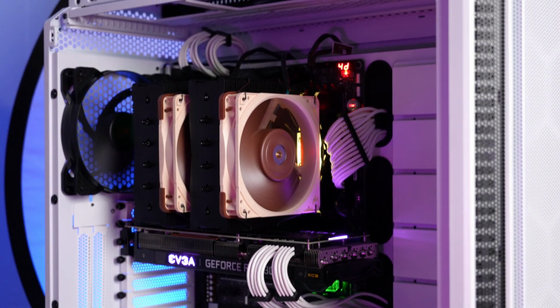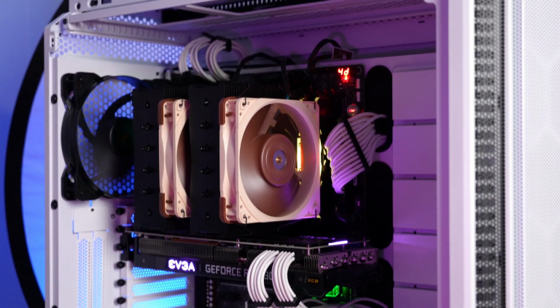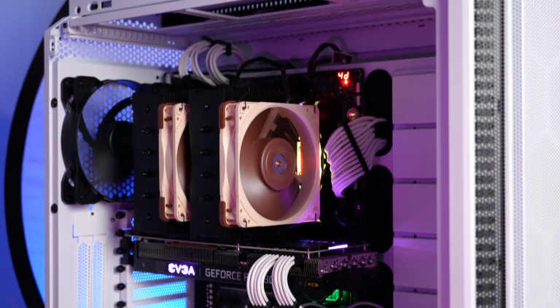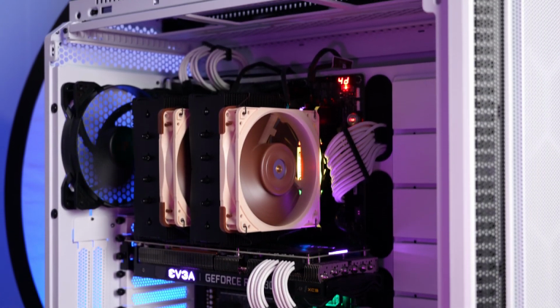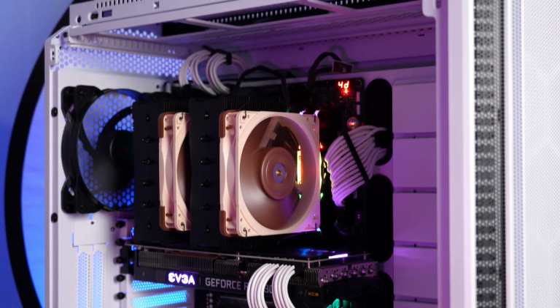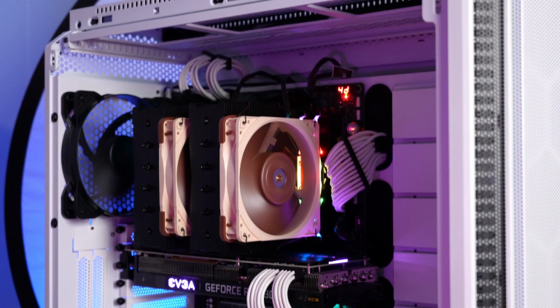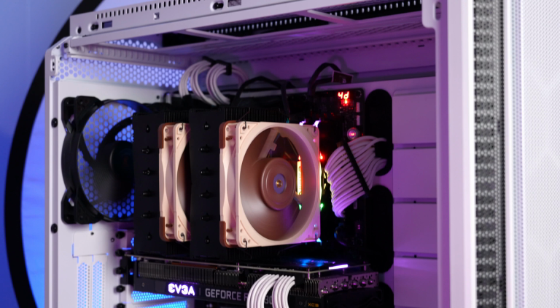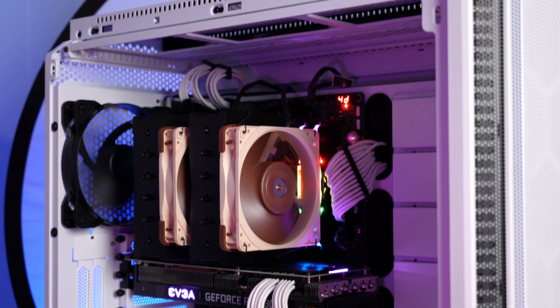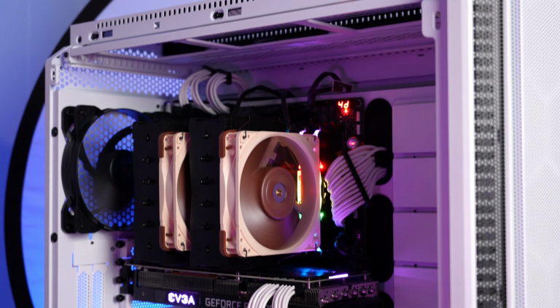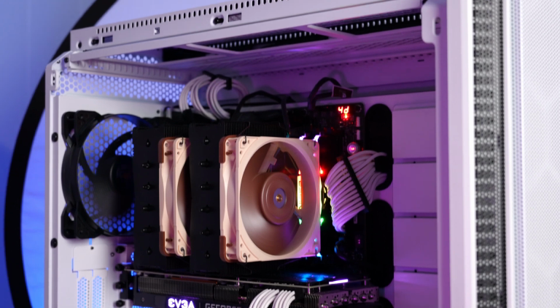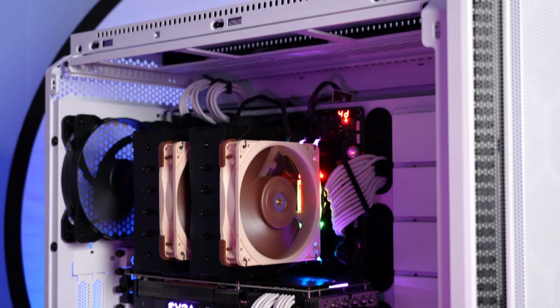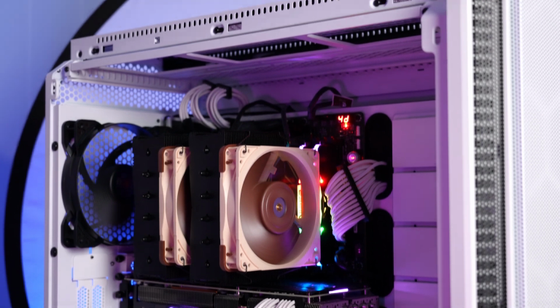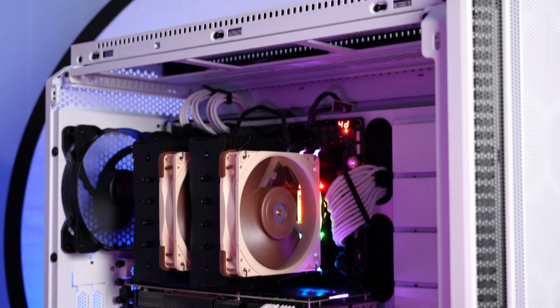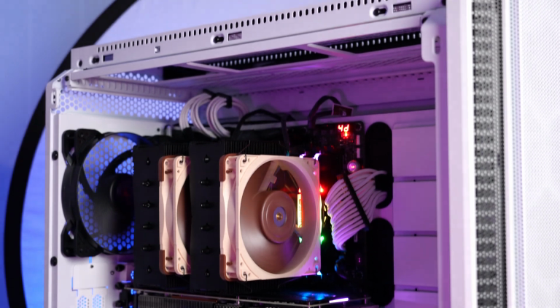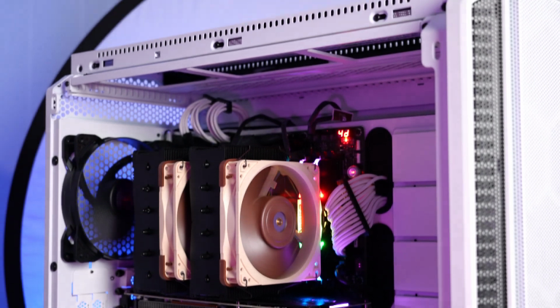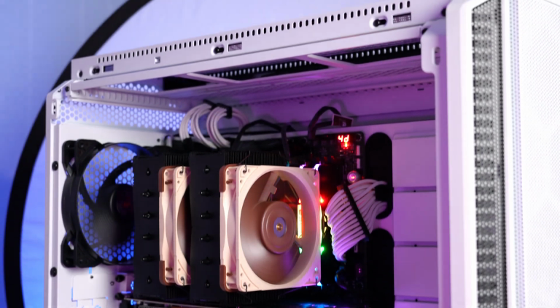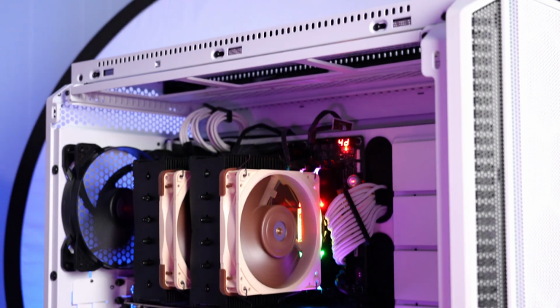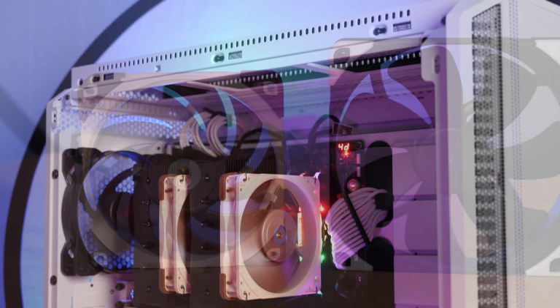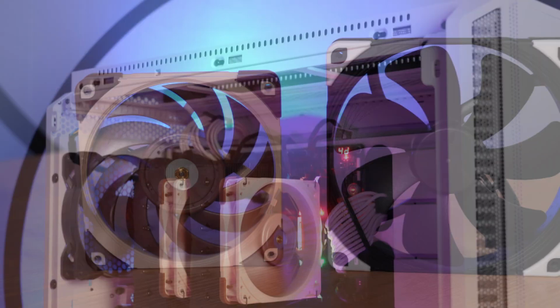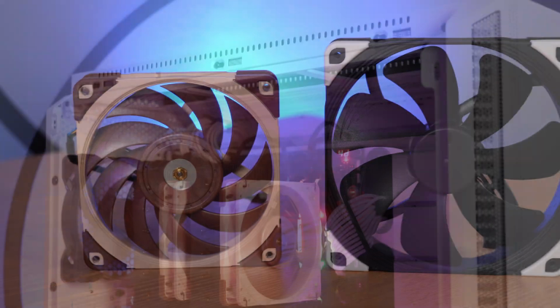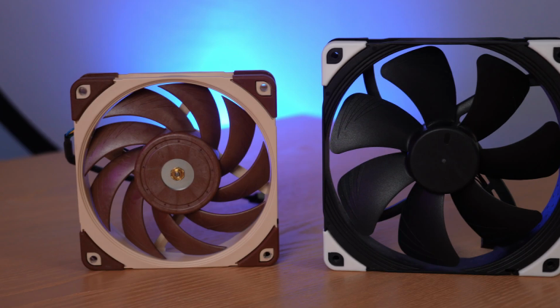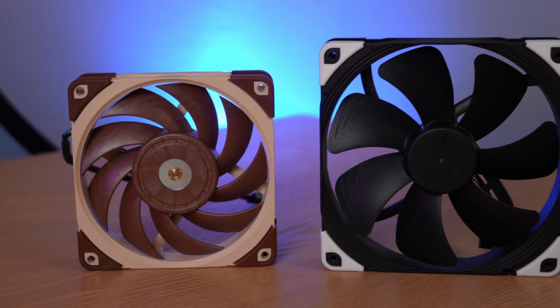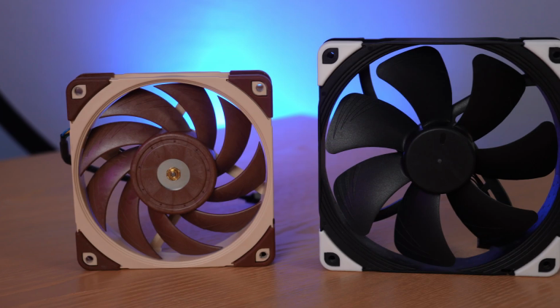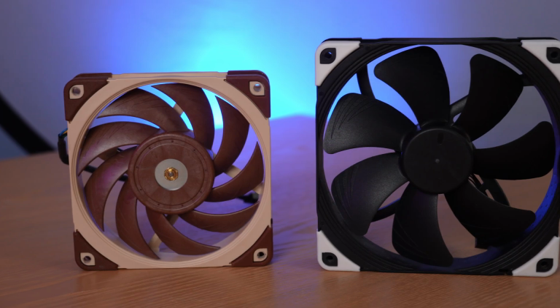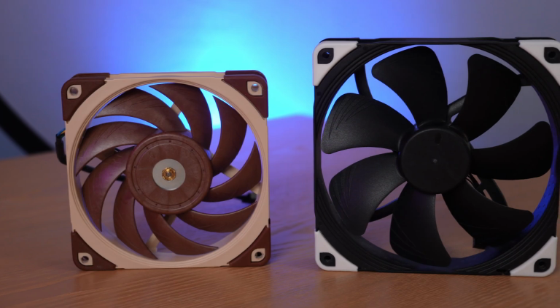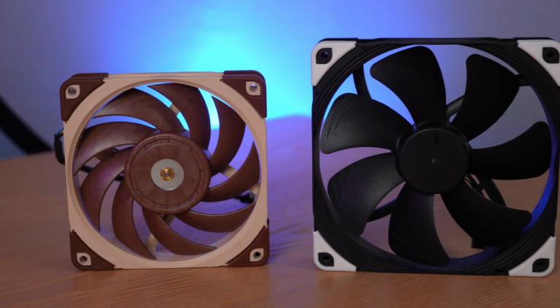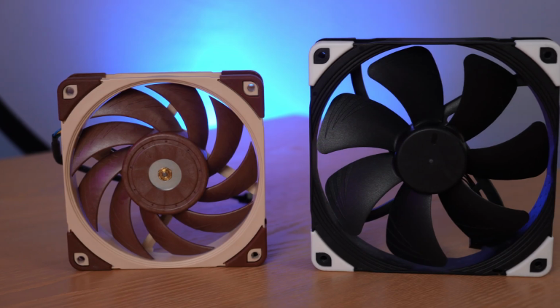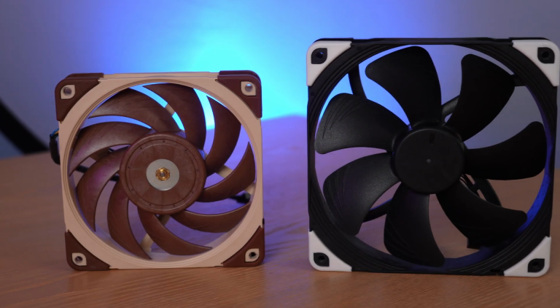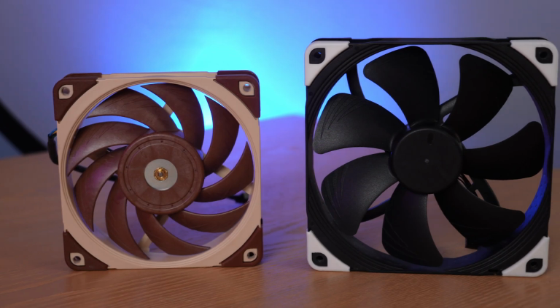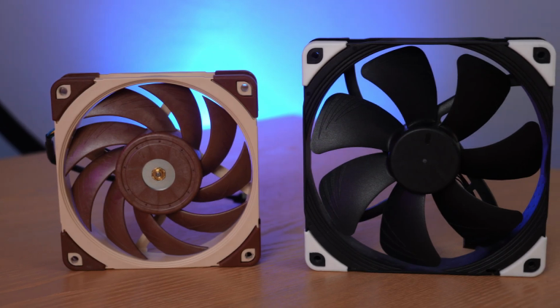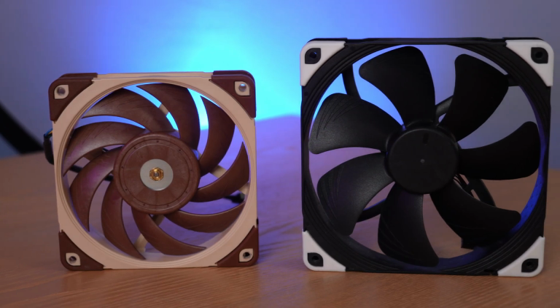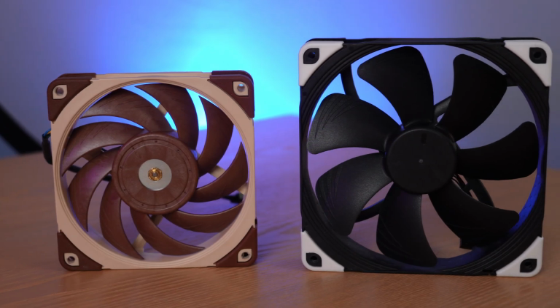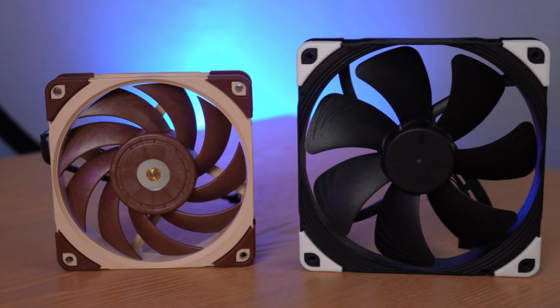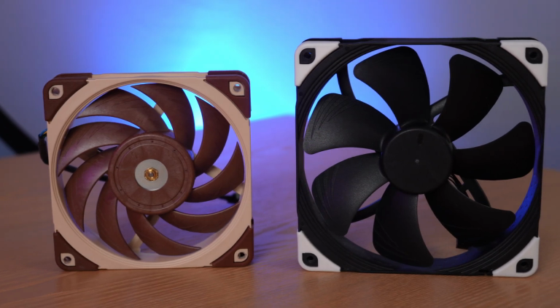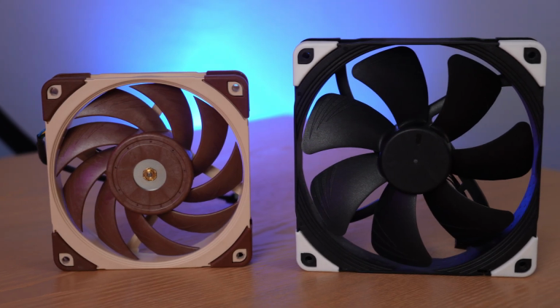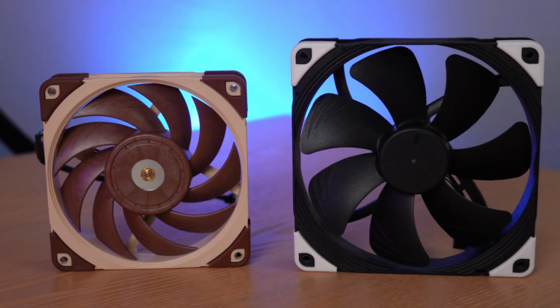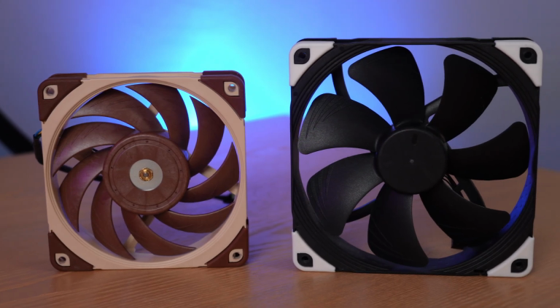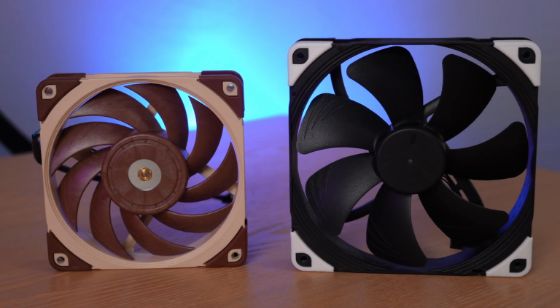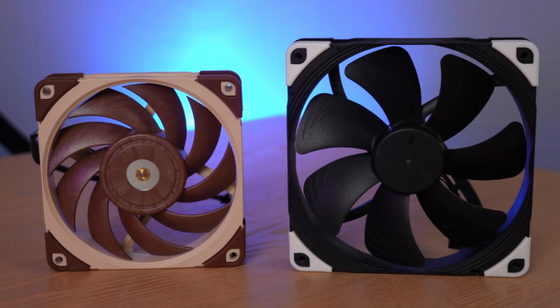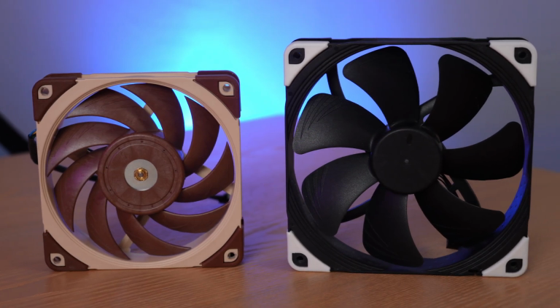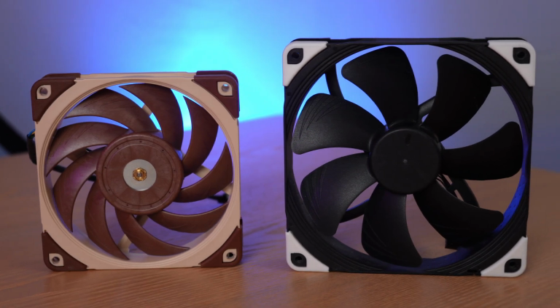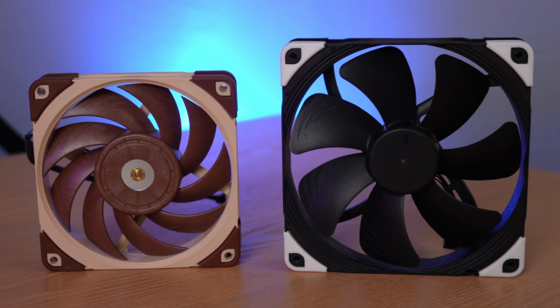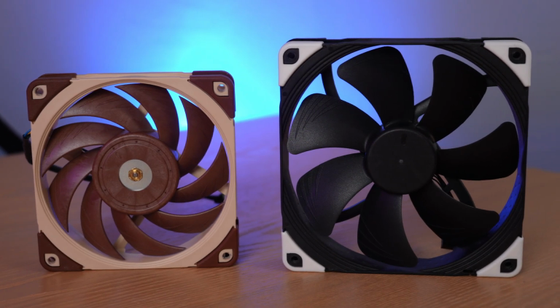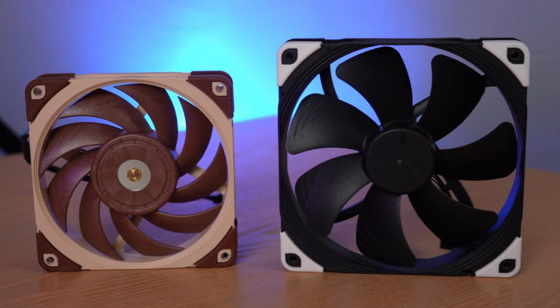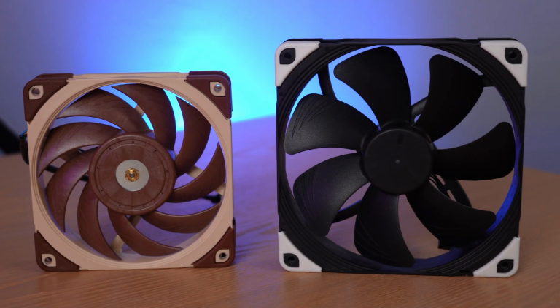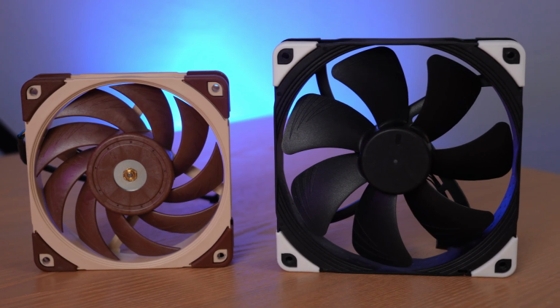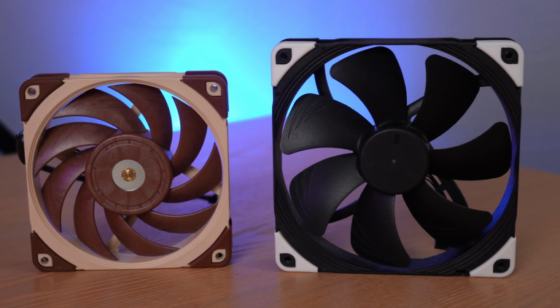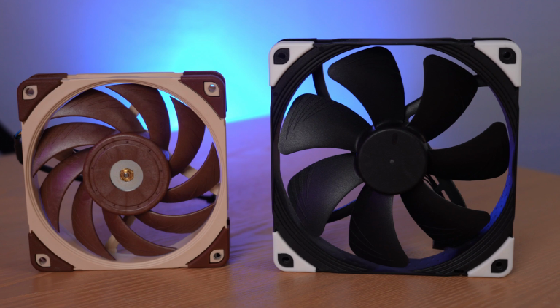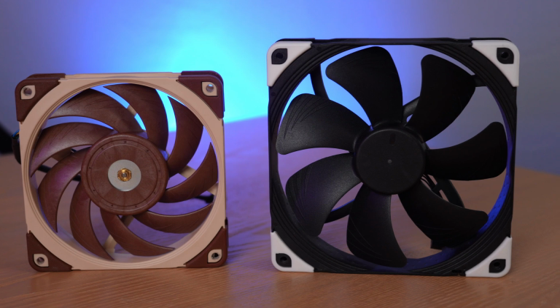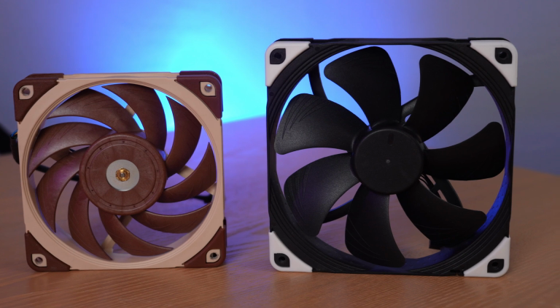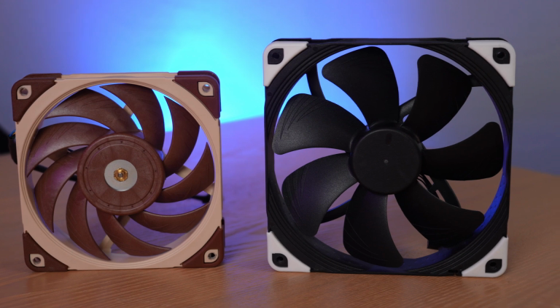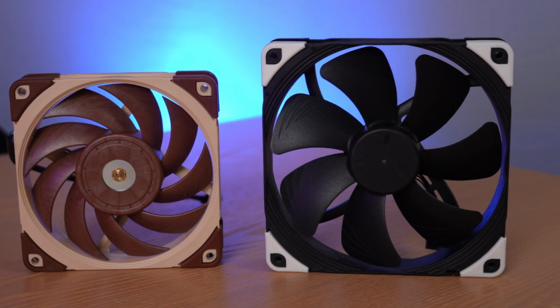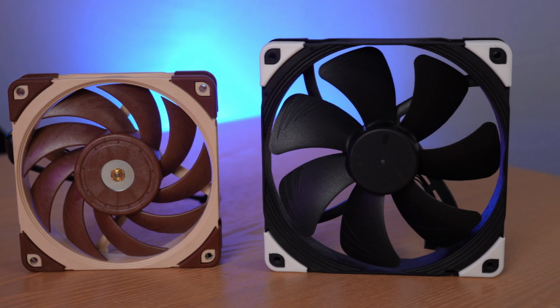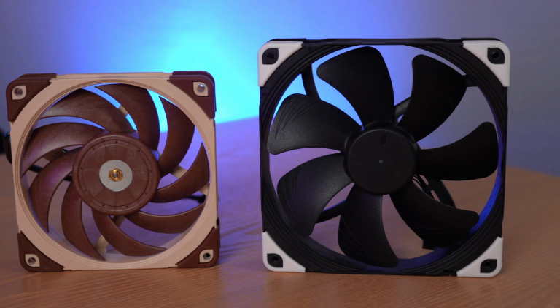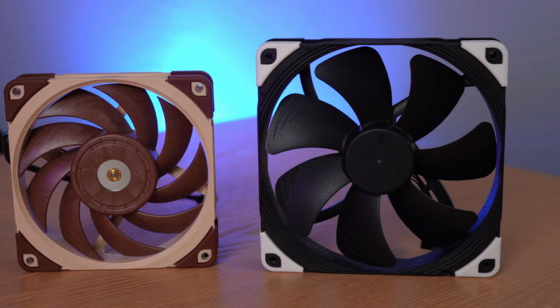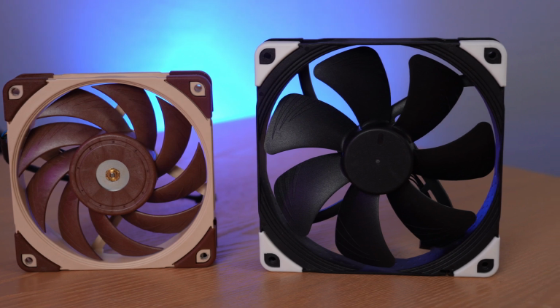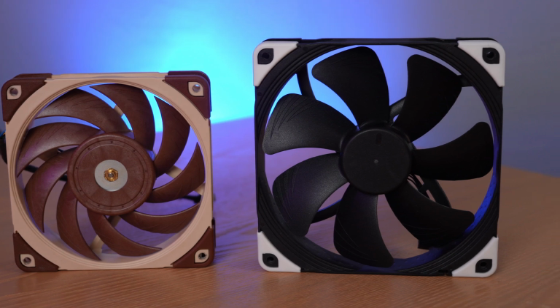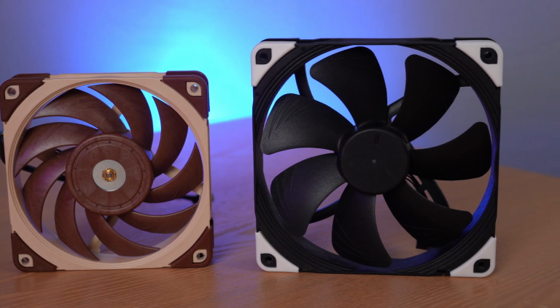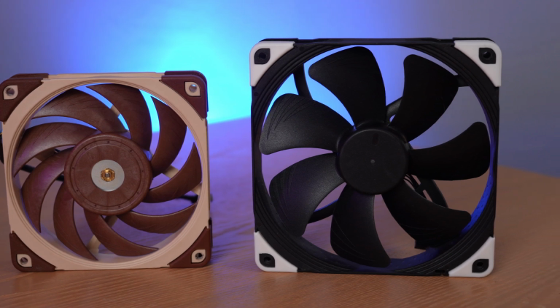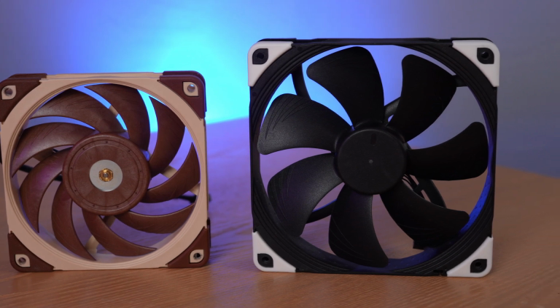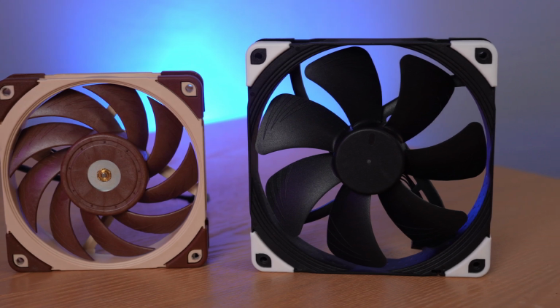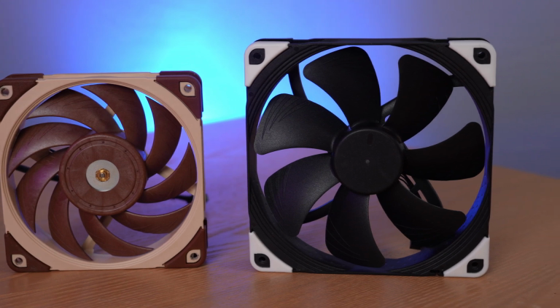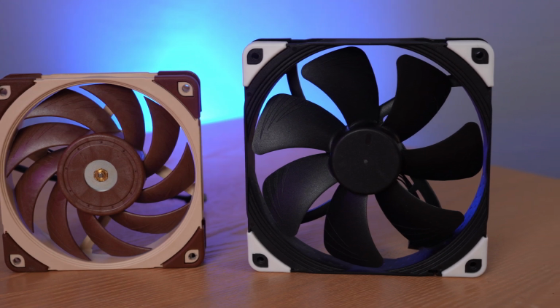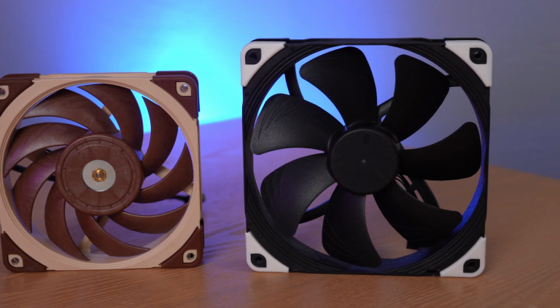Before I get into the benchmarks, I'm going to share some noise samples of these two fans mounted on a radiator at minimum, maximum, and 40 decibel normalized.